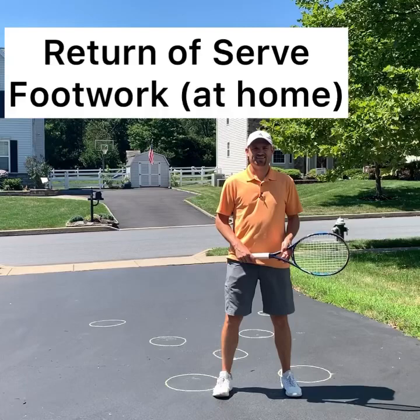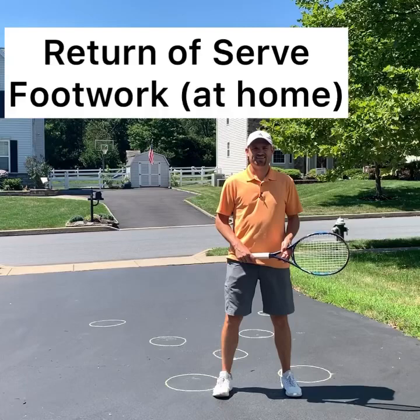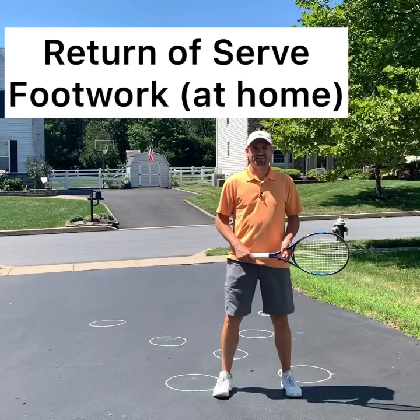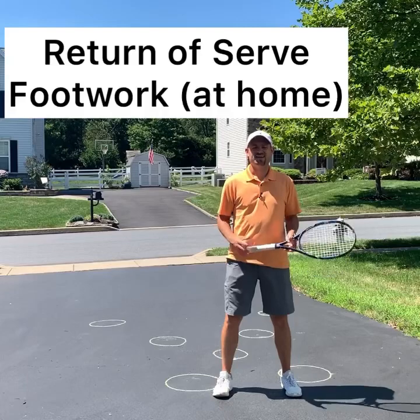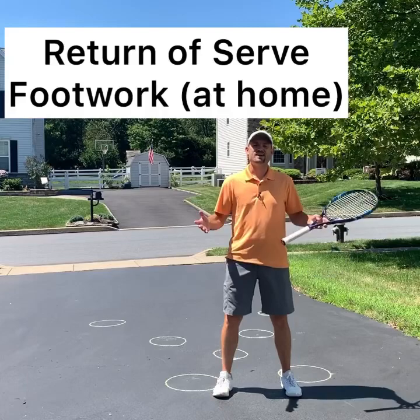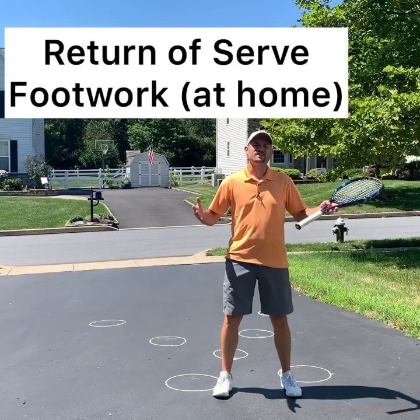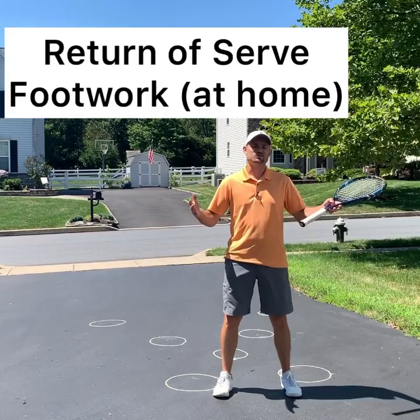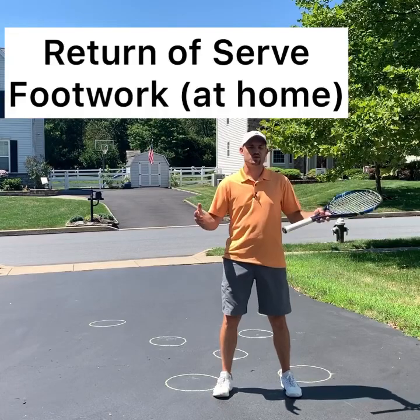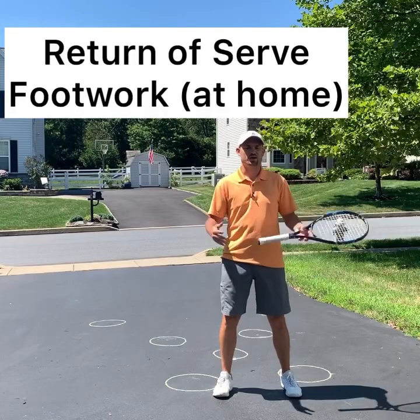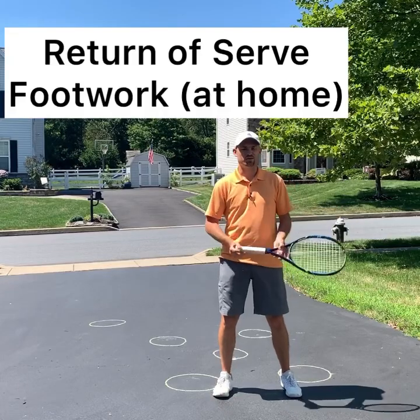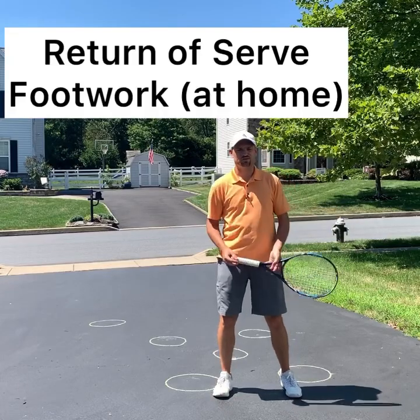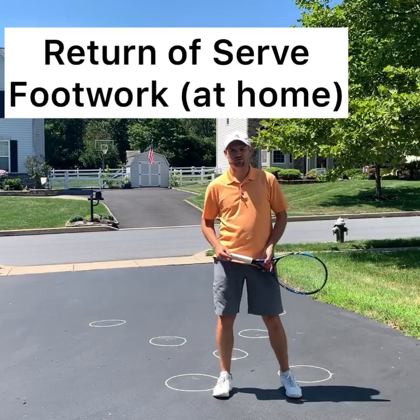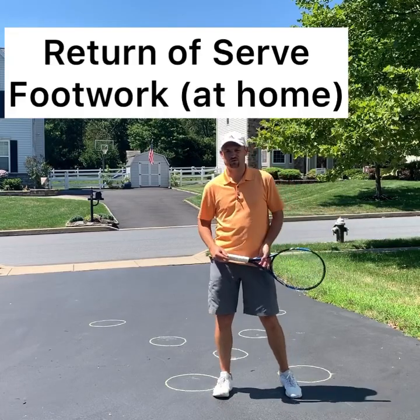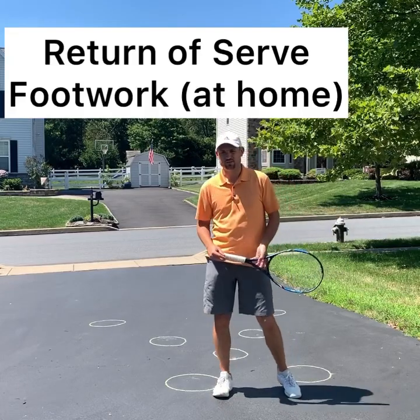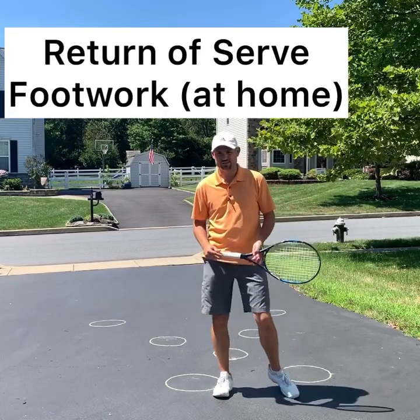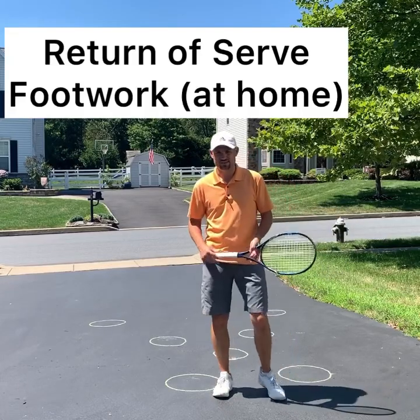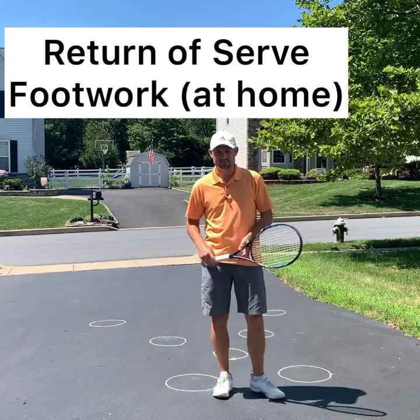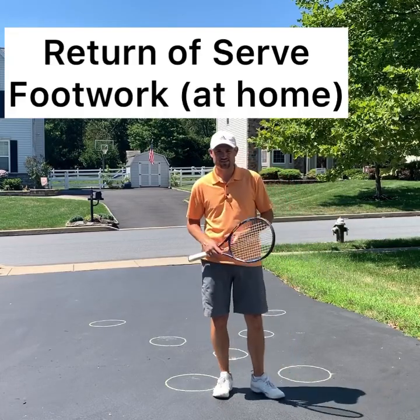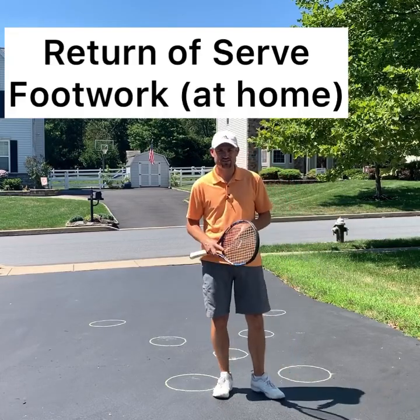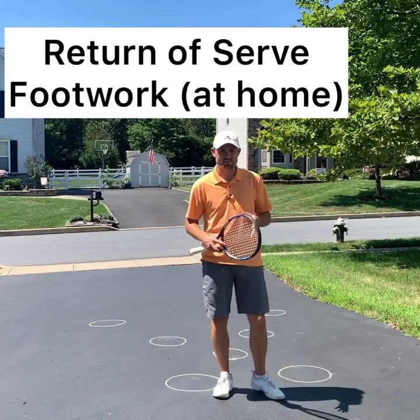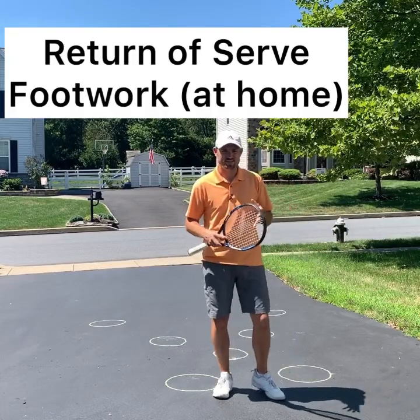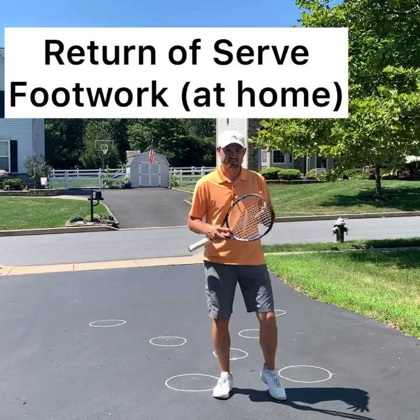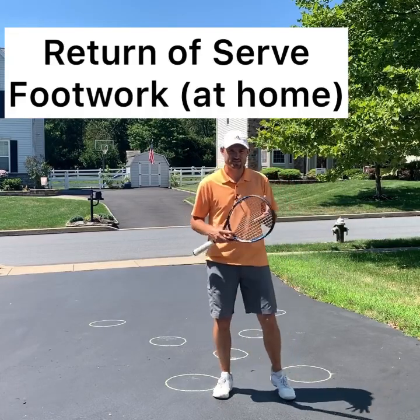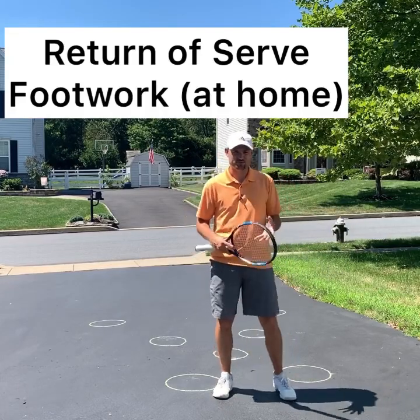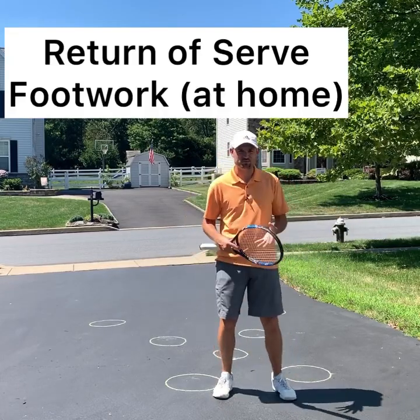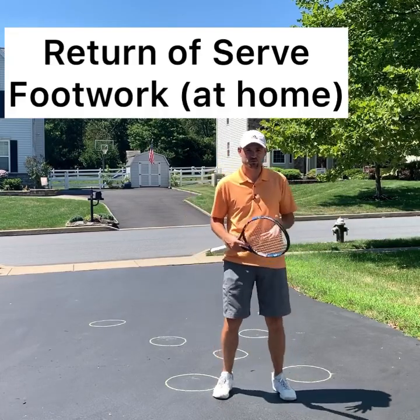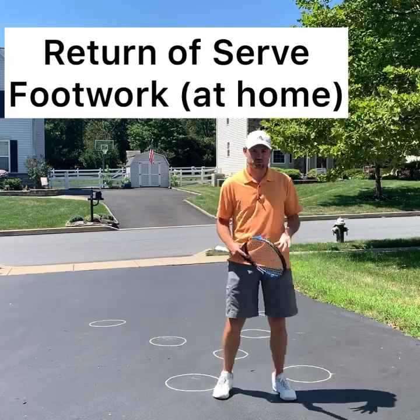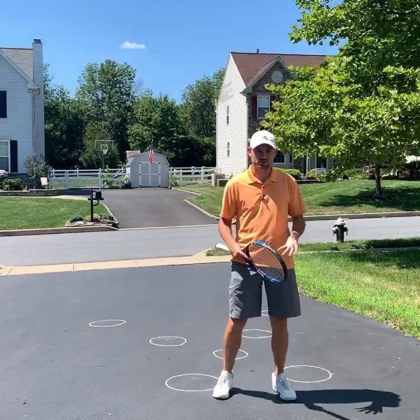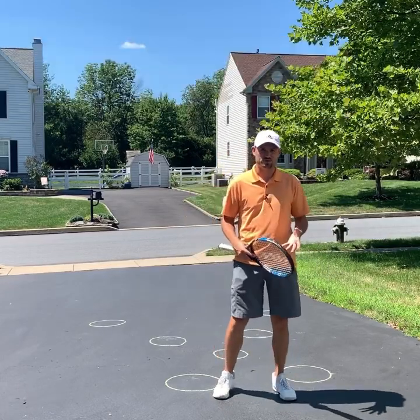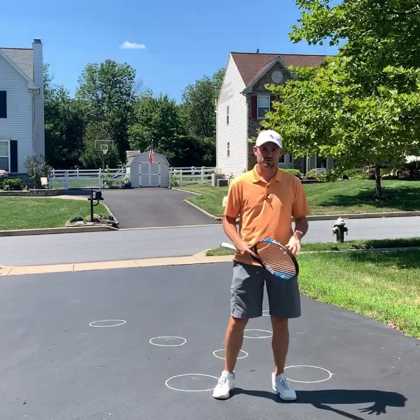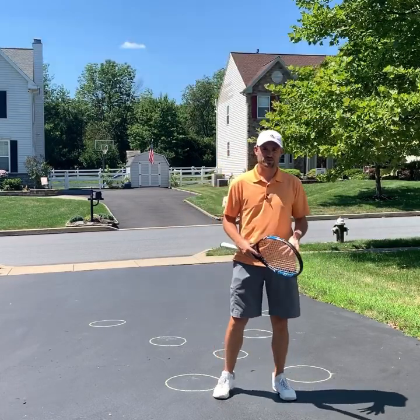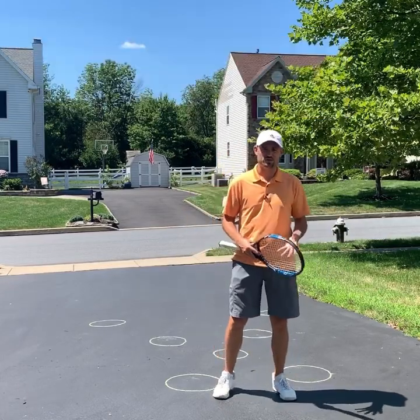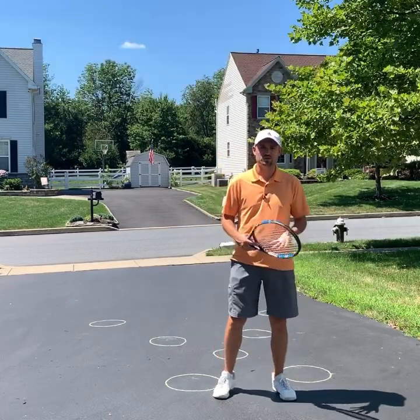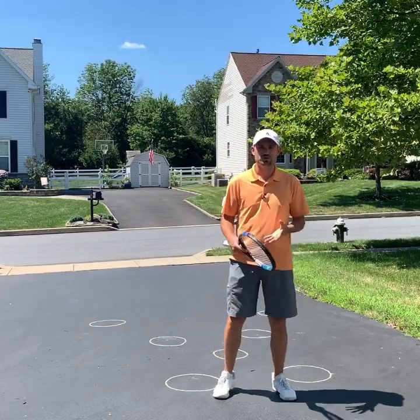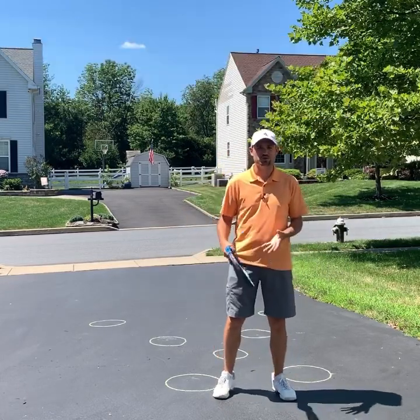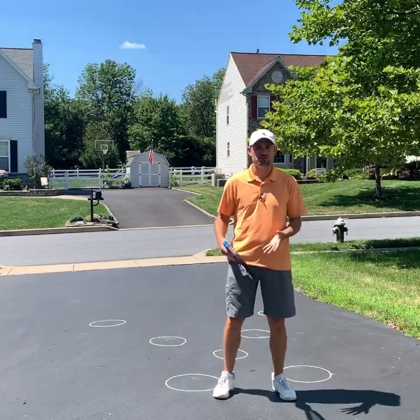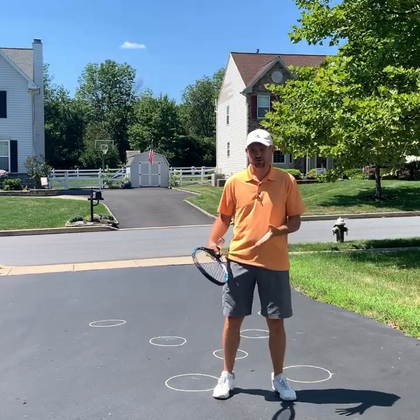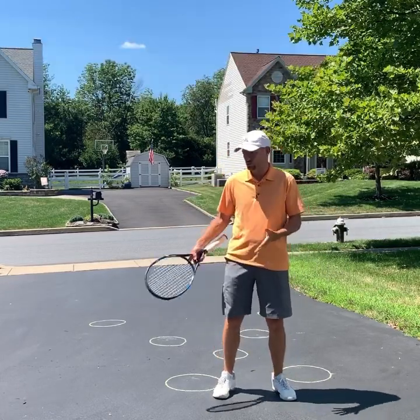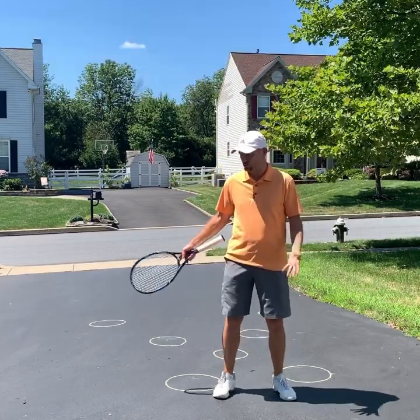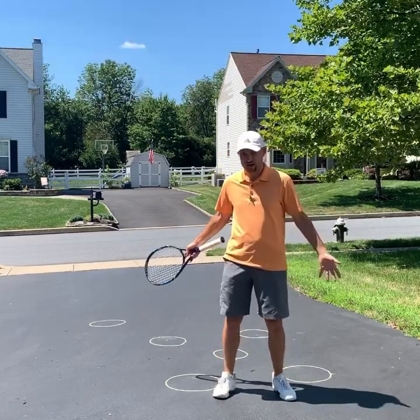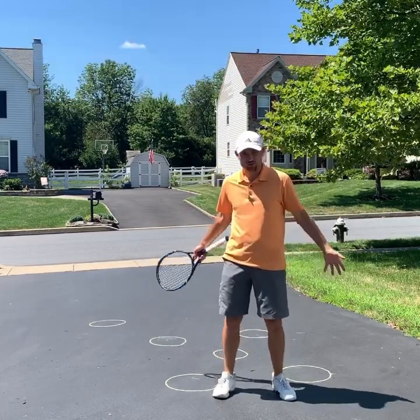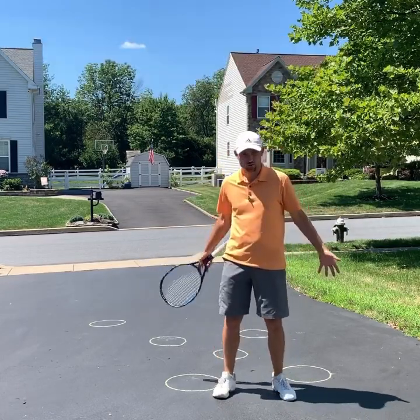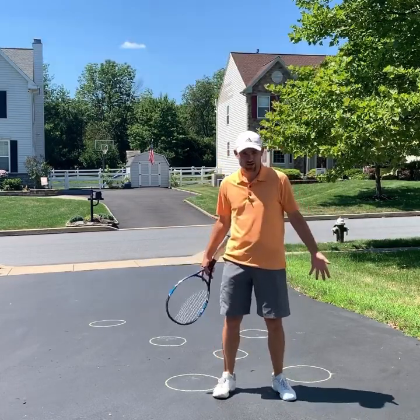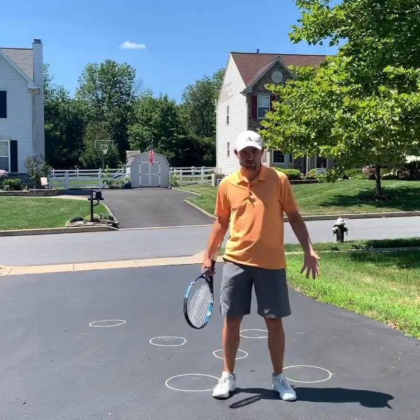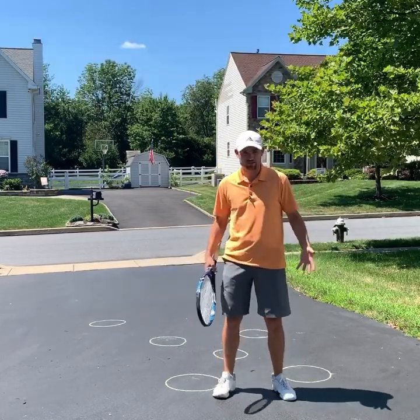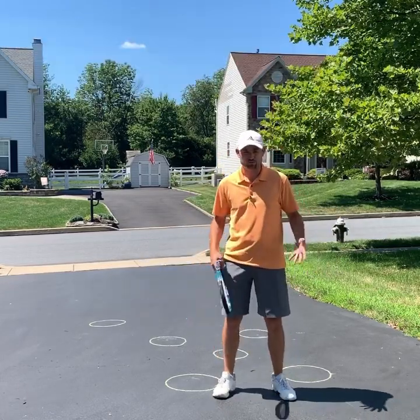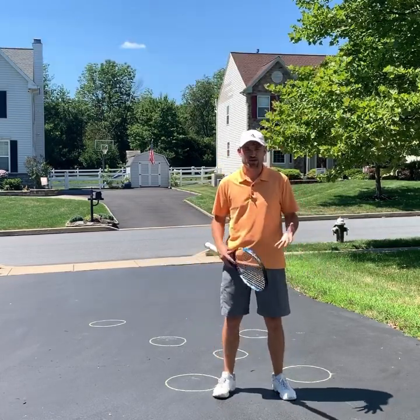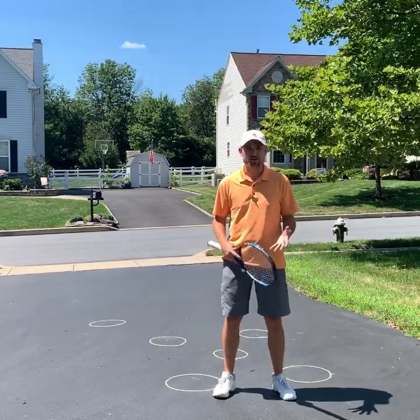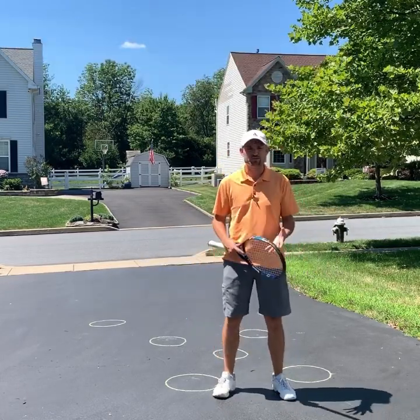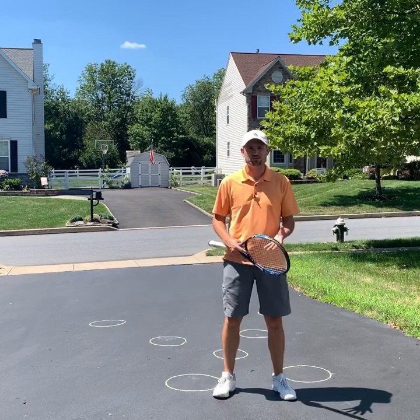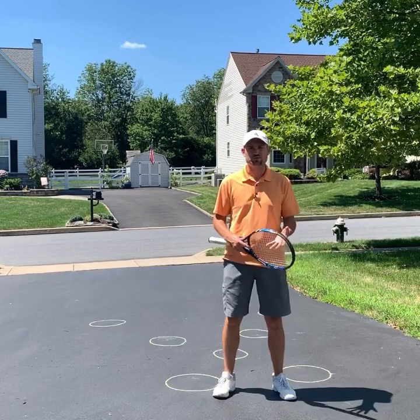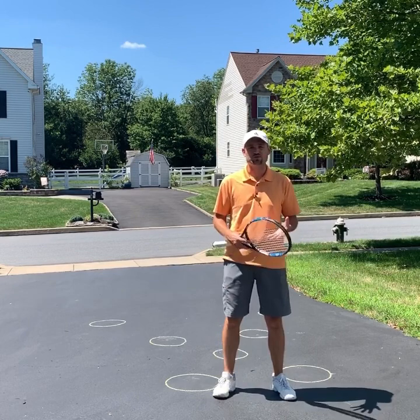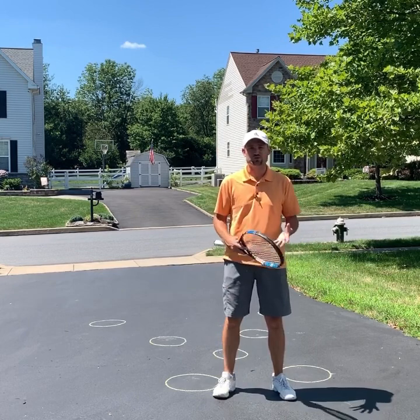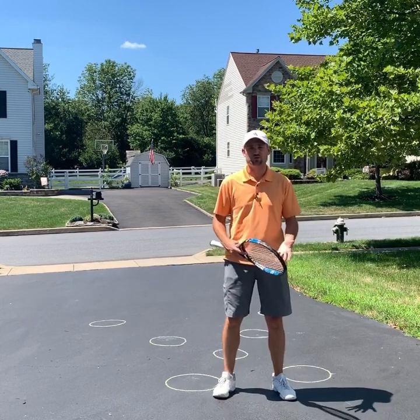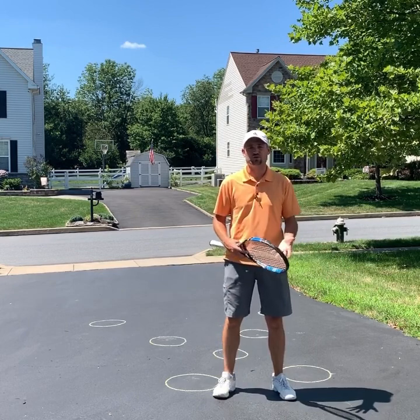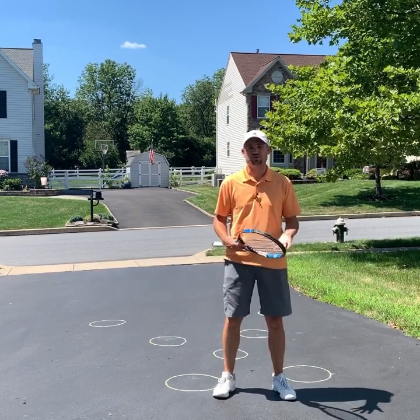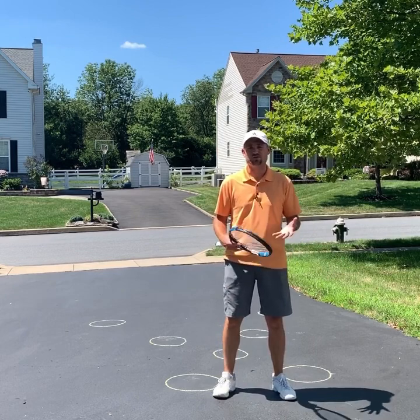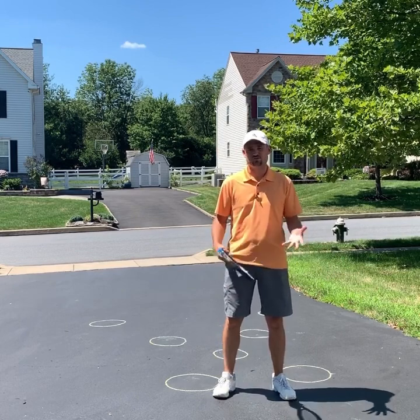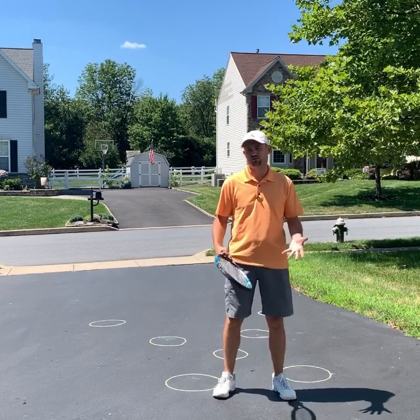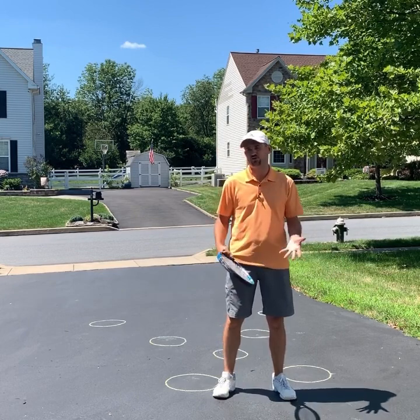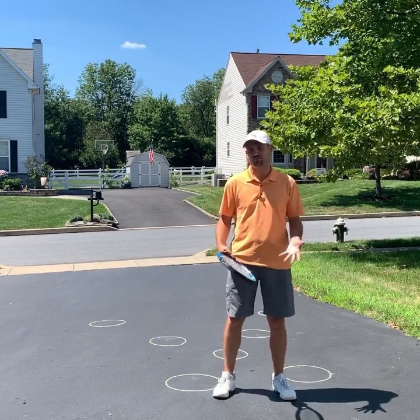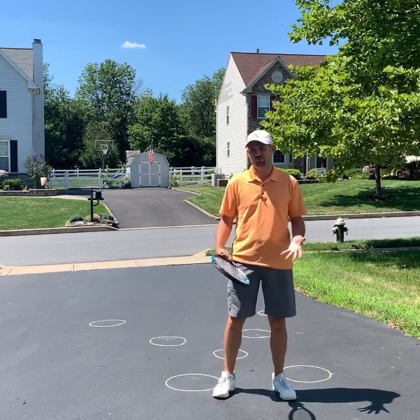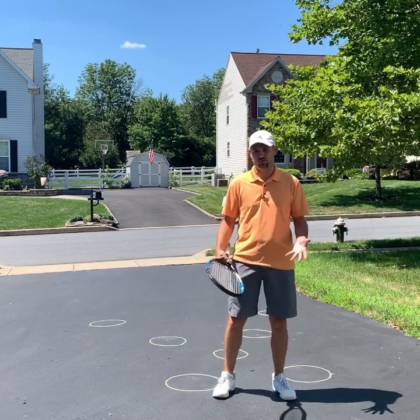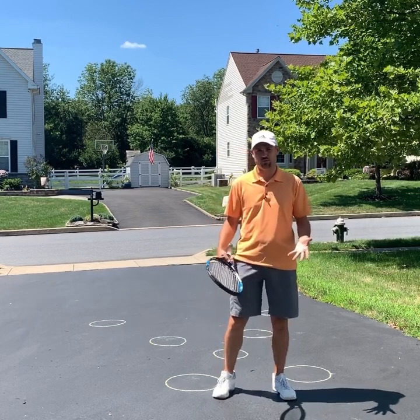Hey, it's Ryan over at Two Minute Tennis. Here is a simple drill that you can do in your driveway to practice return of serve footwork.